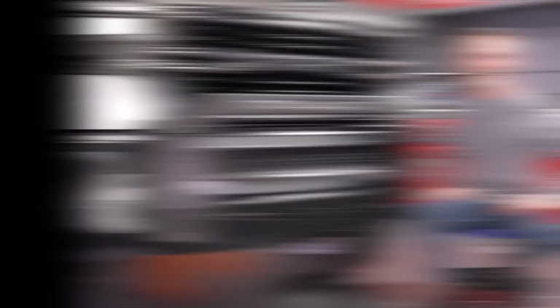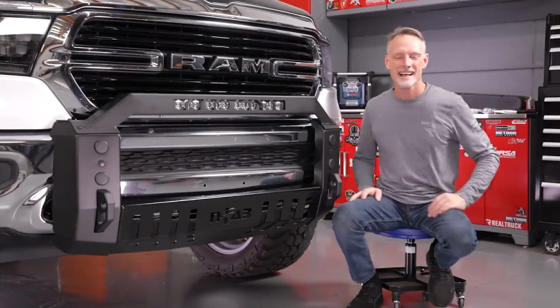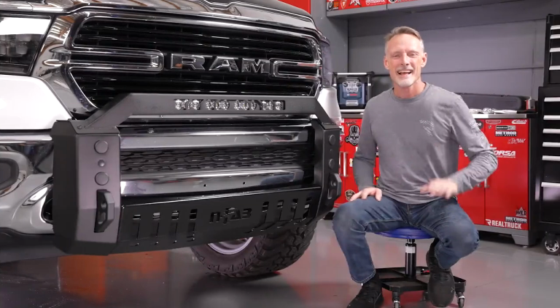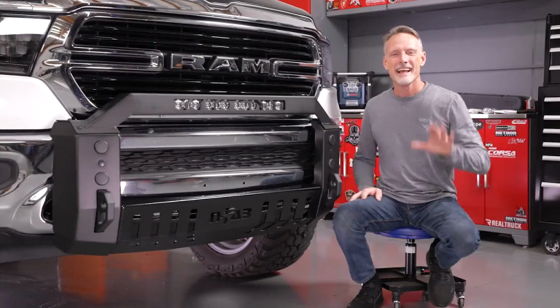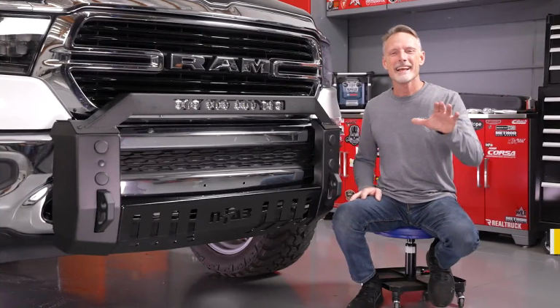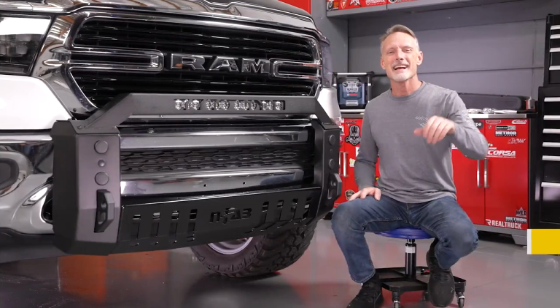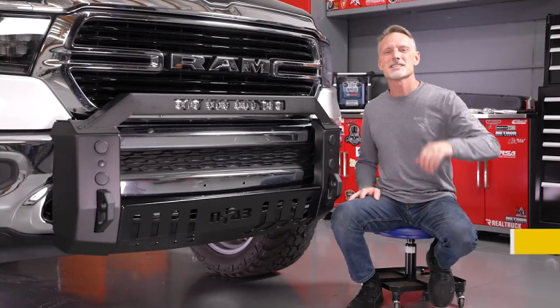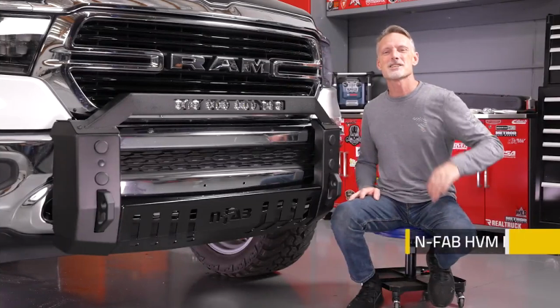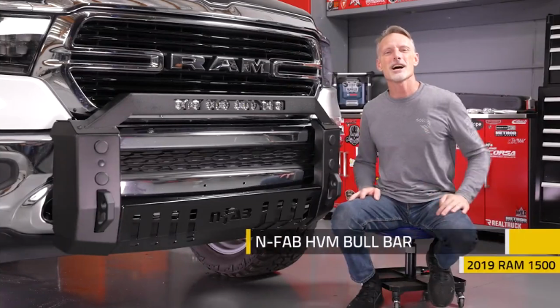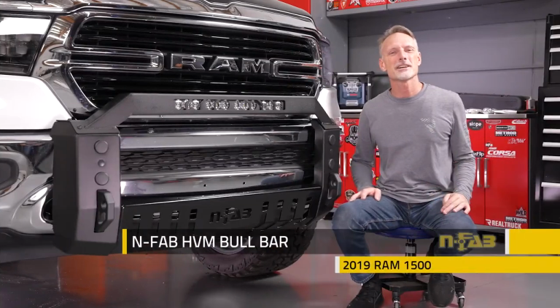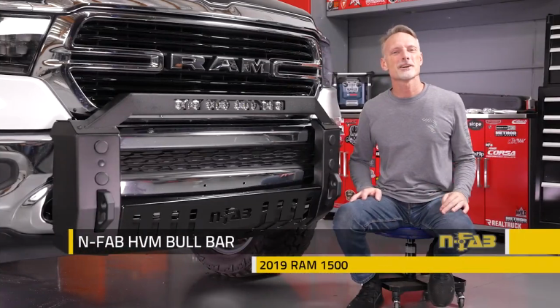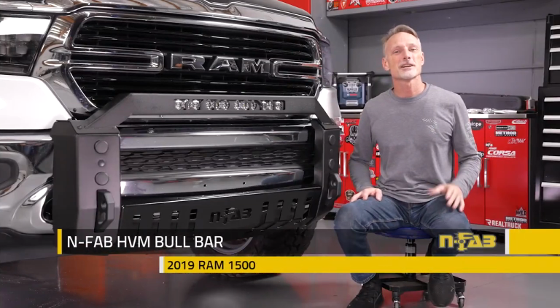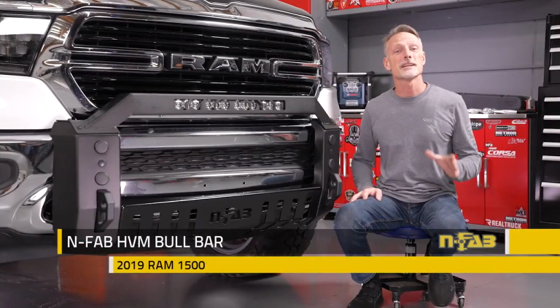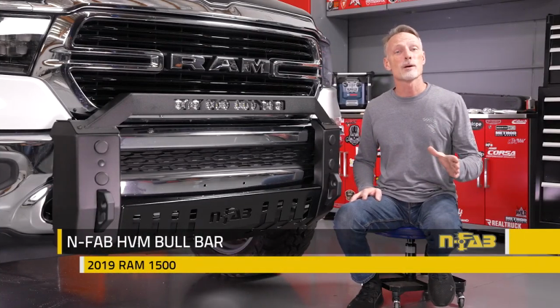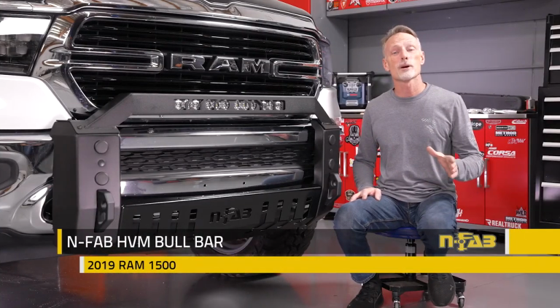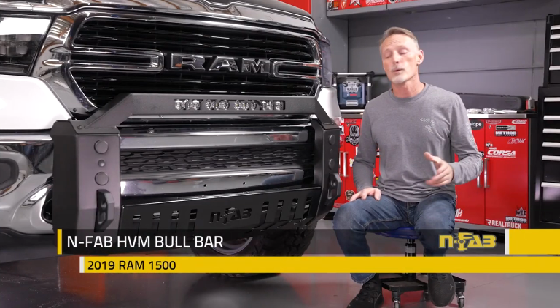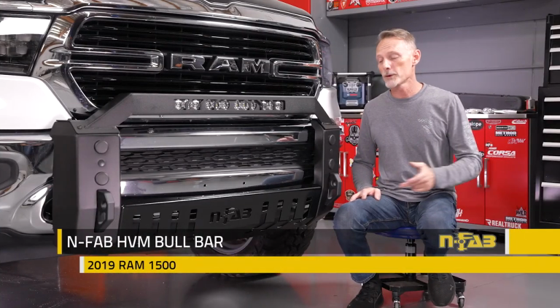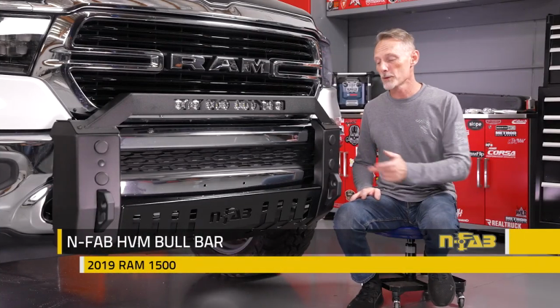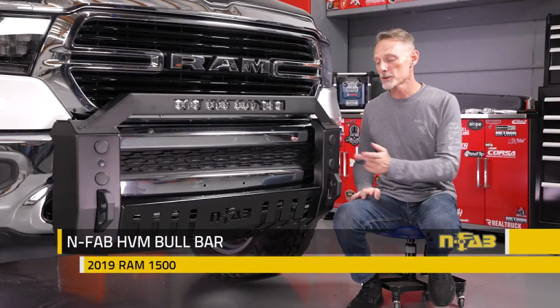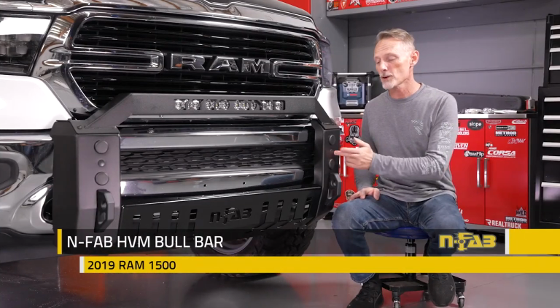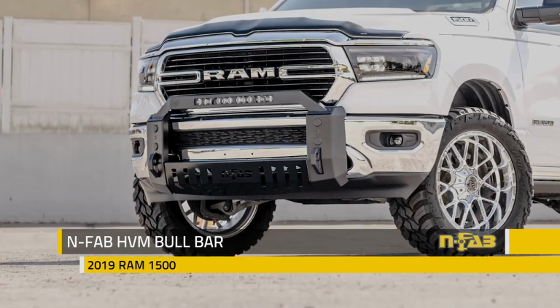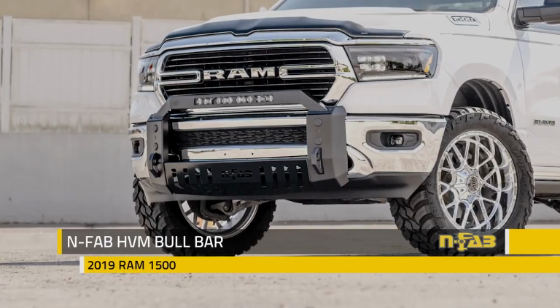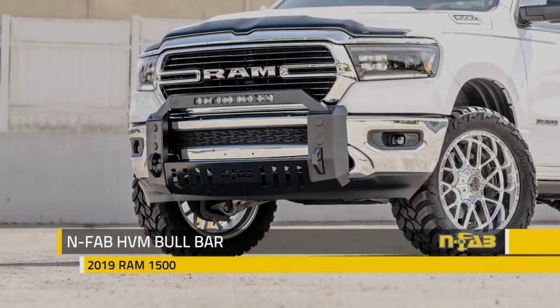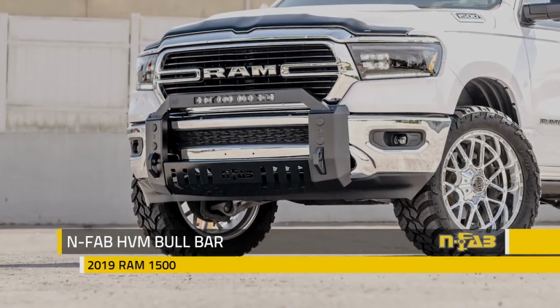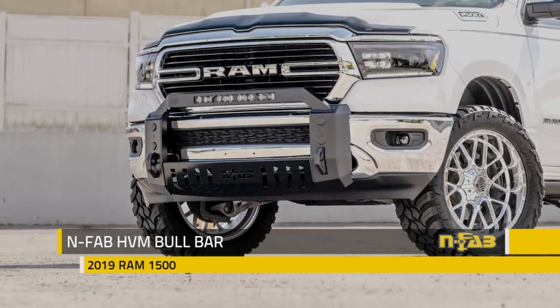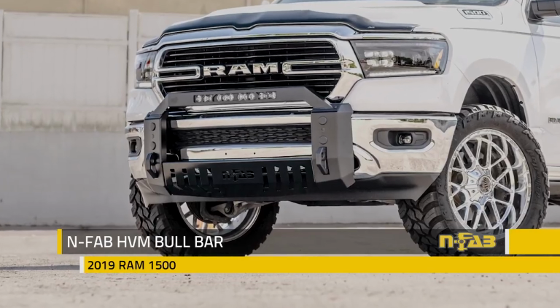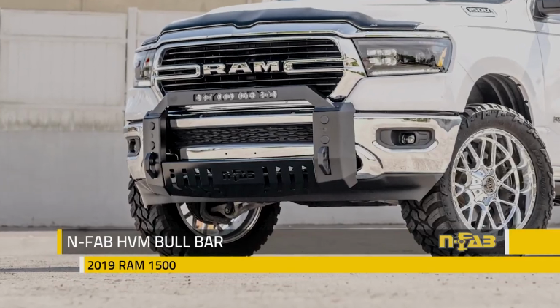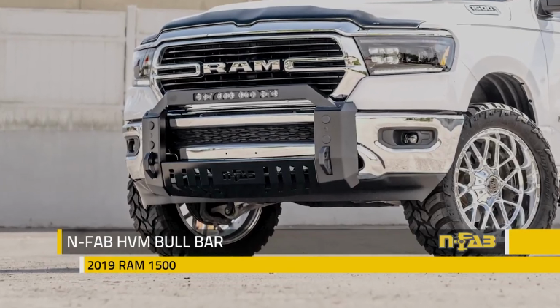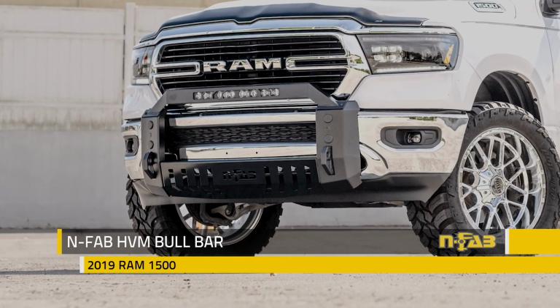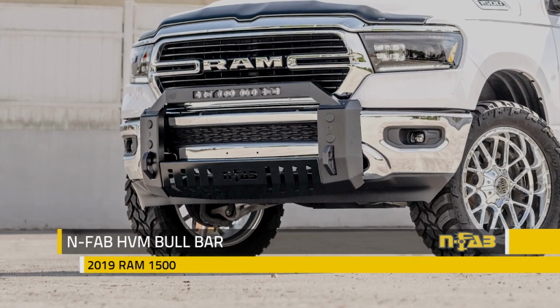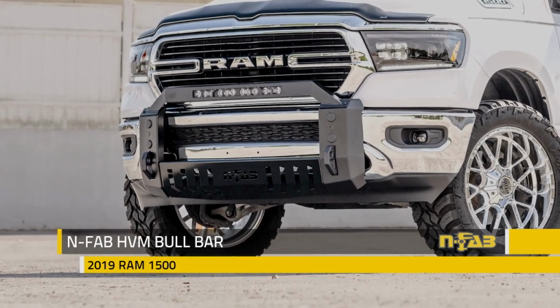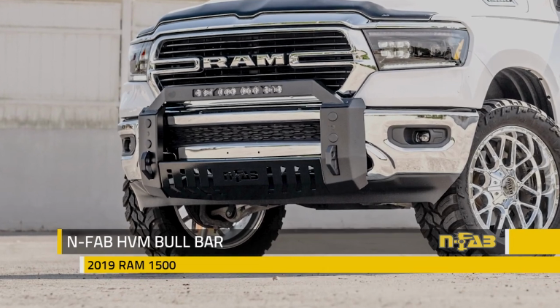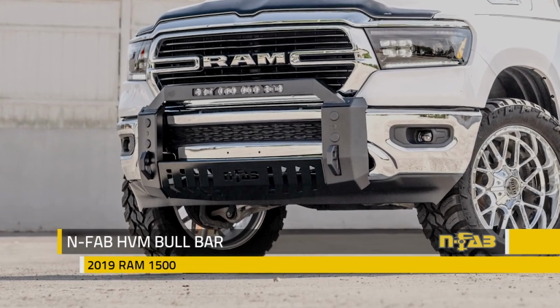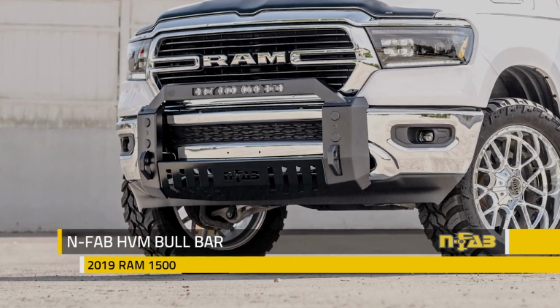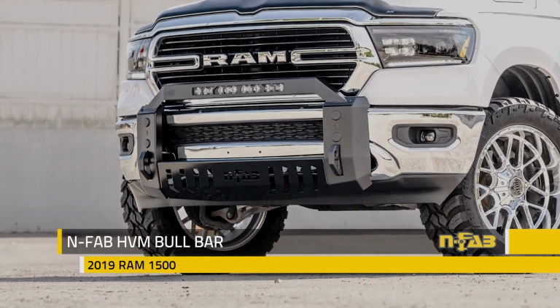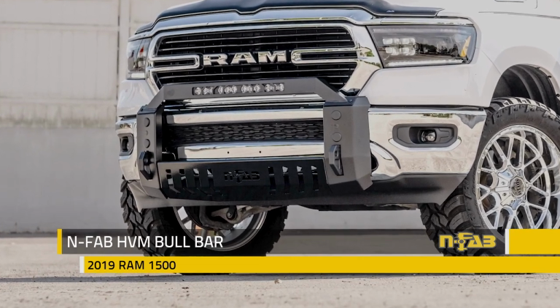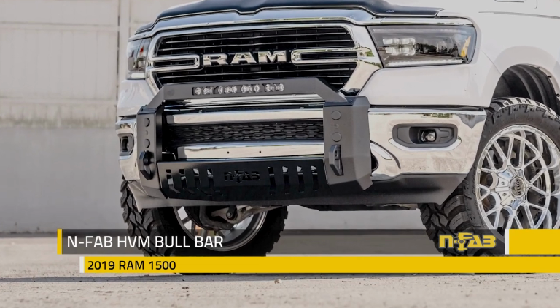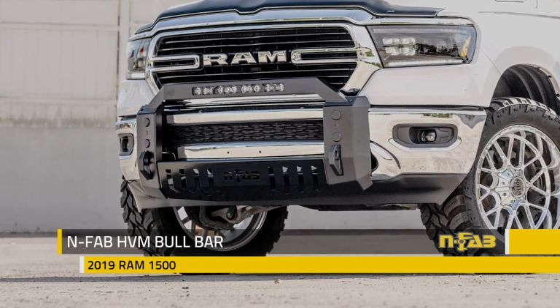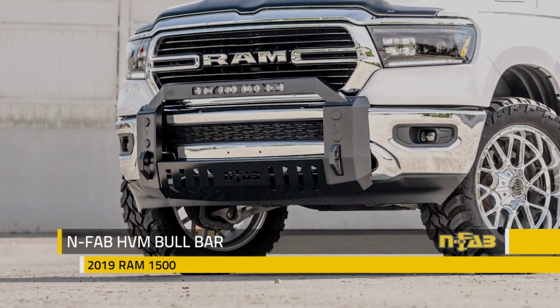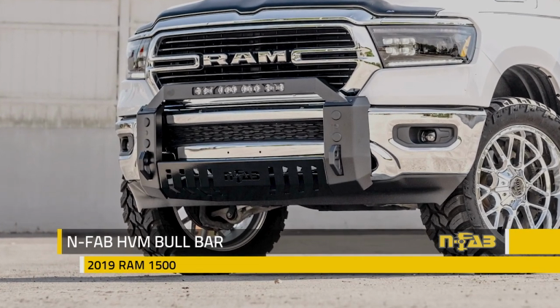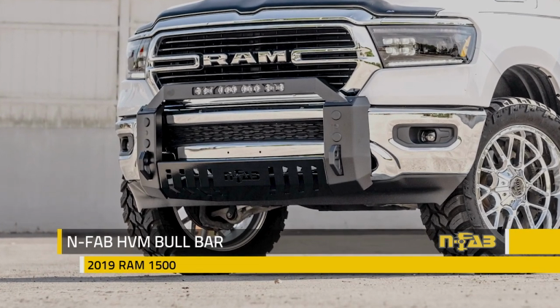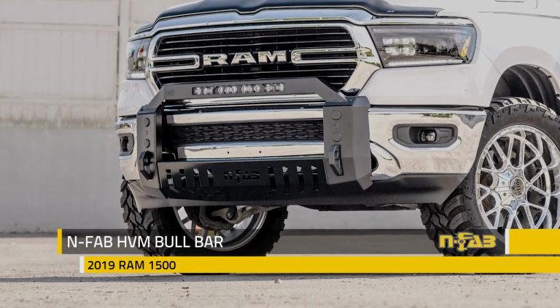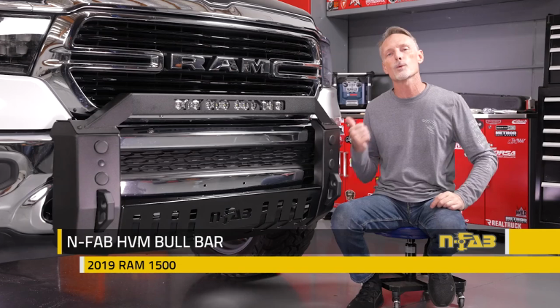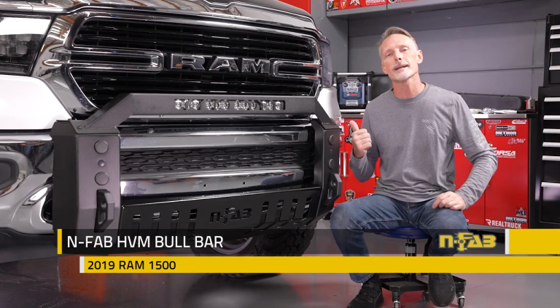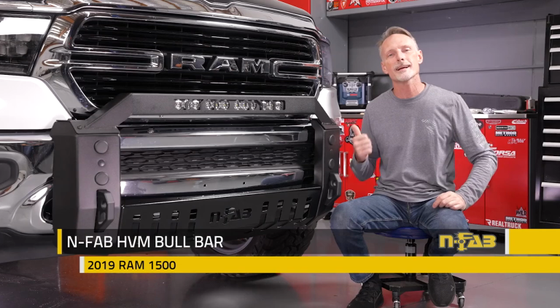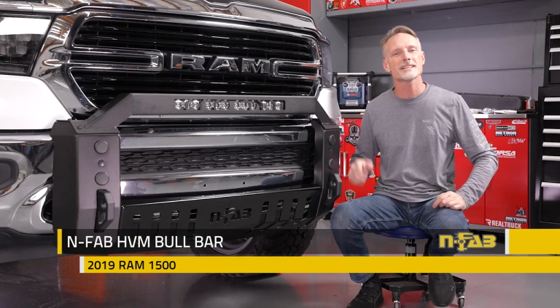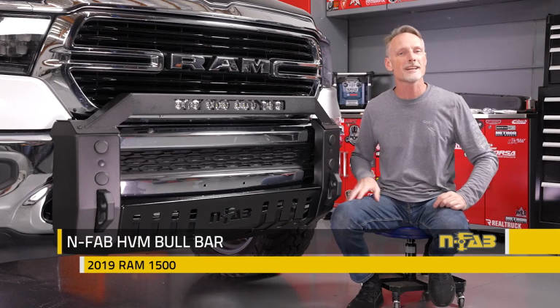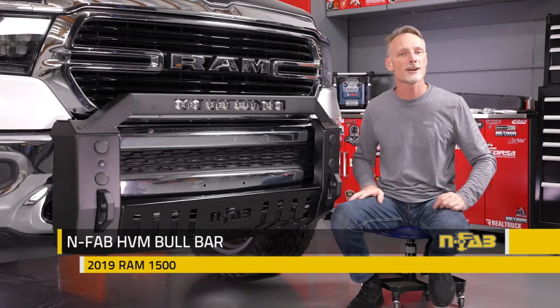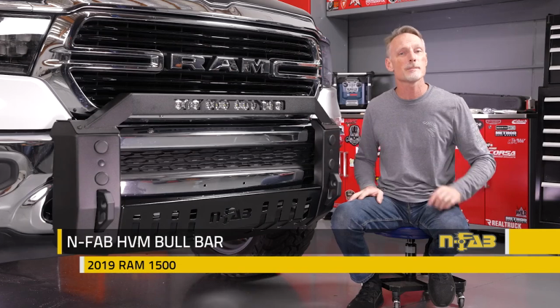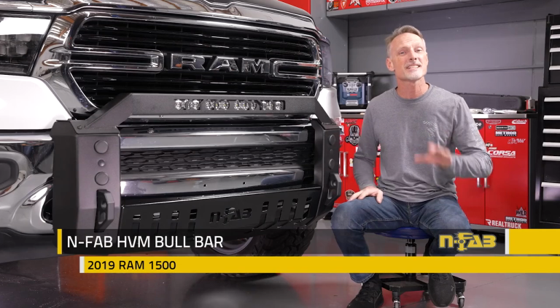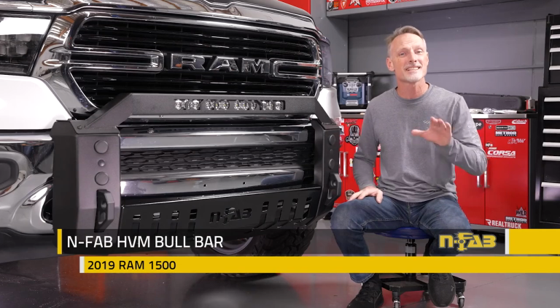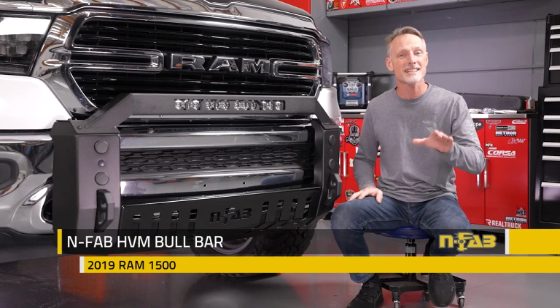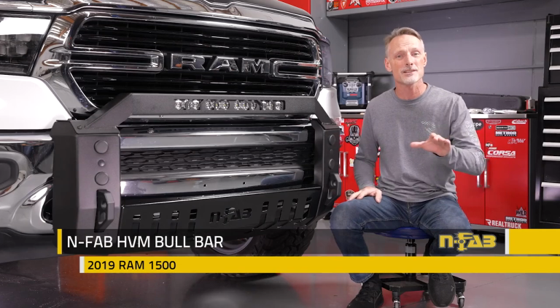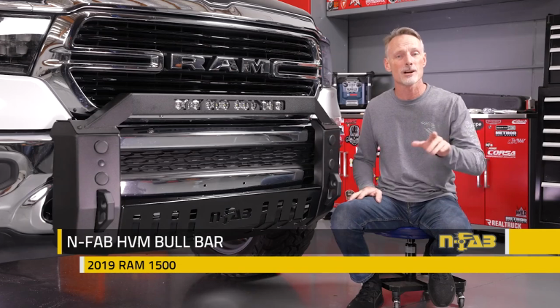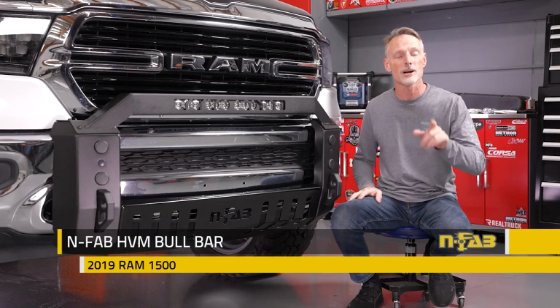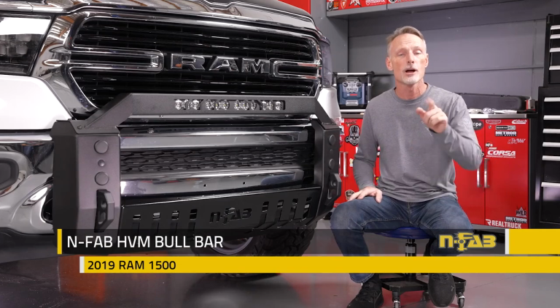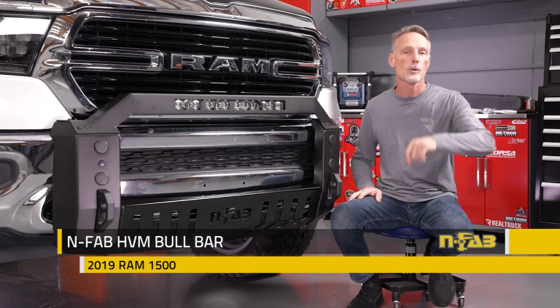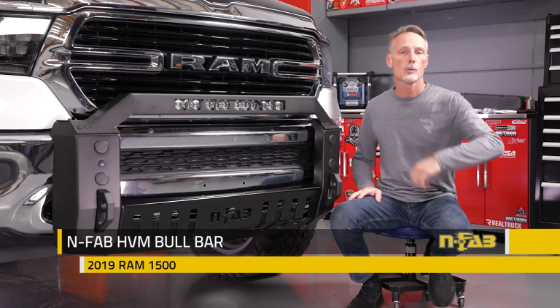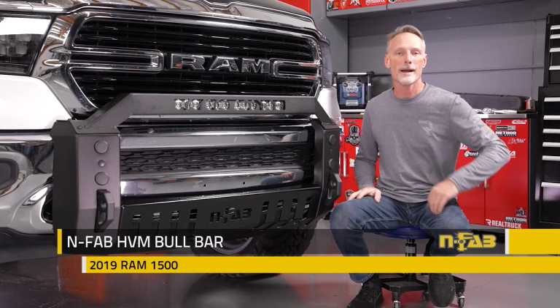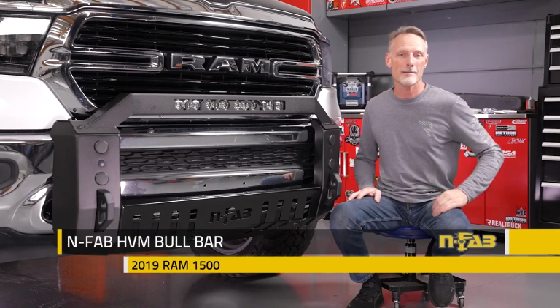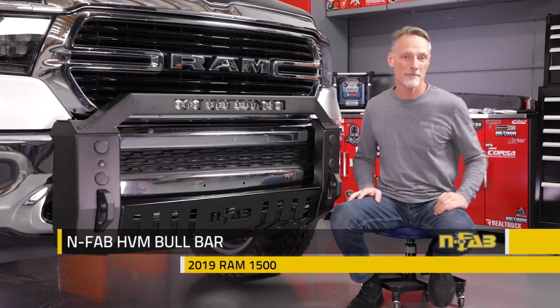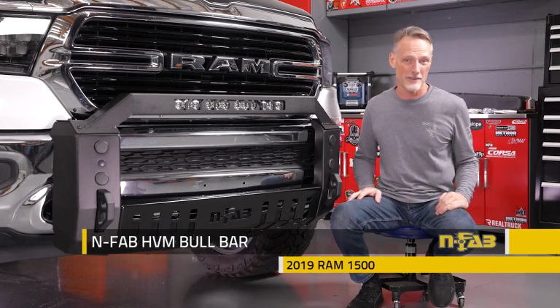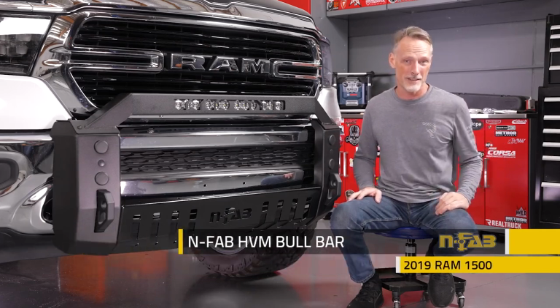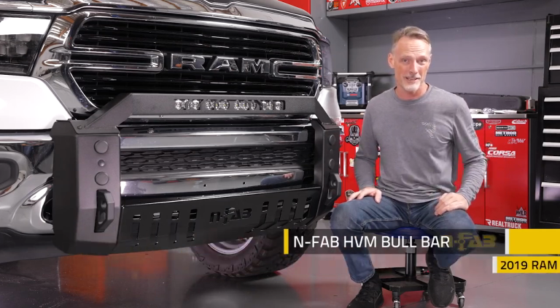Hey guys, Todd here. Today we're going to install the HVM Bull Bar from N-Fab on our 2019 and up 6-lug RAM 1500.